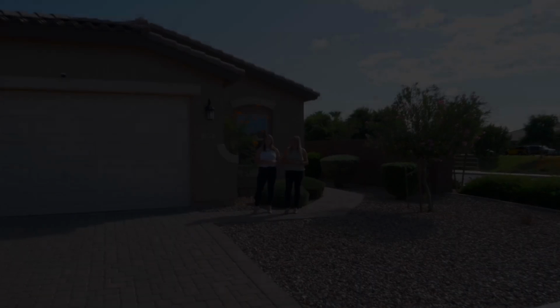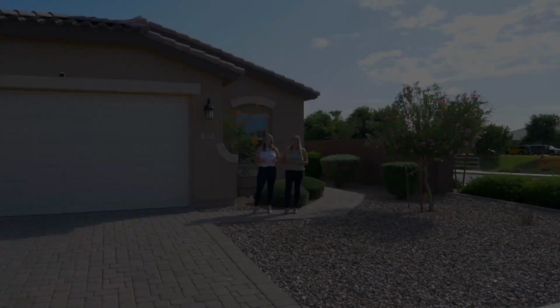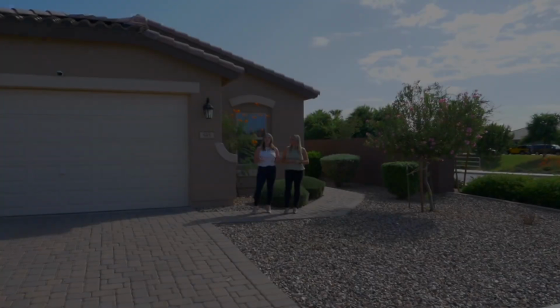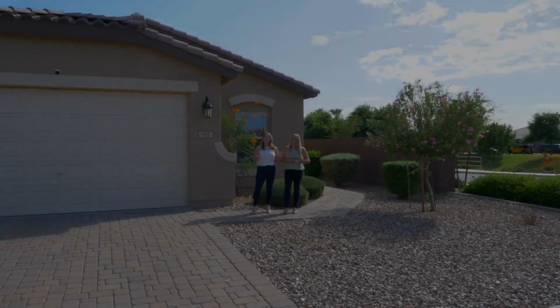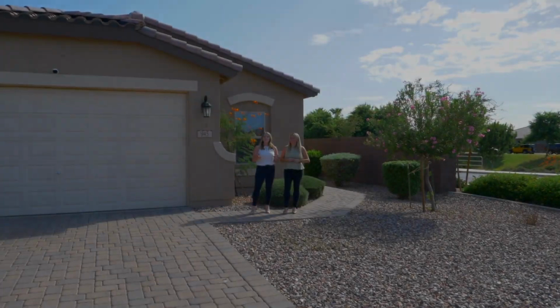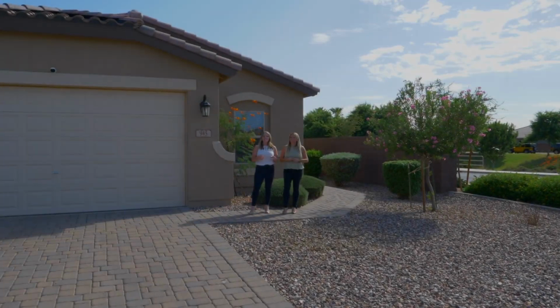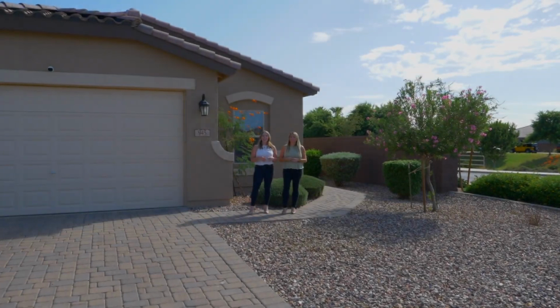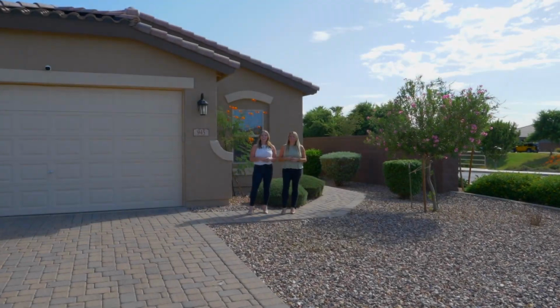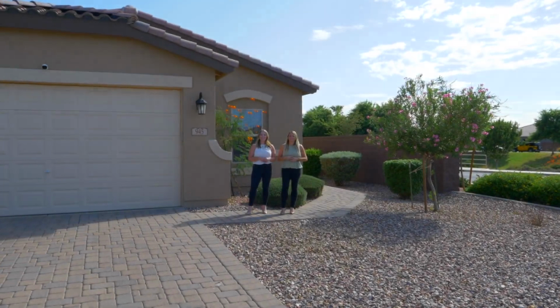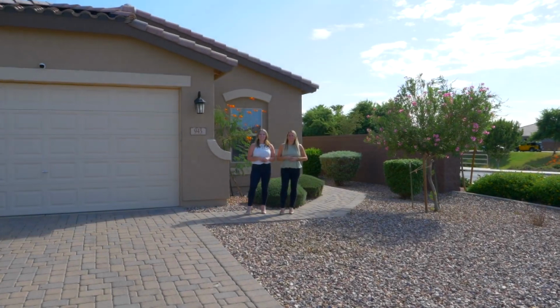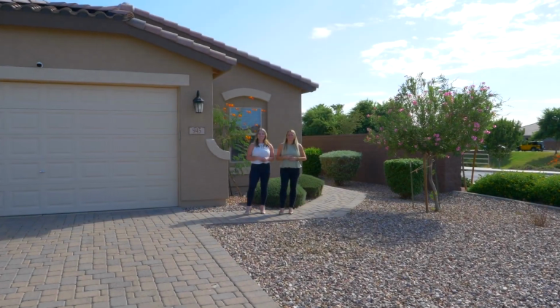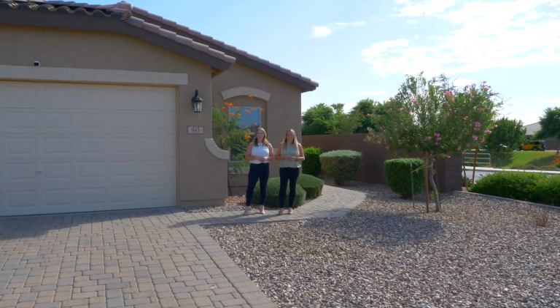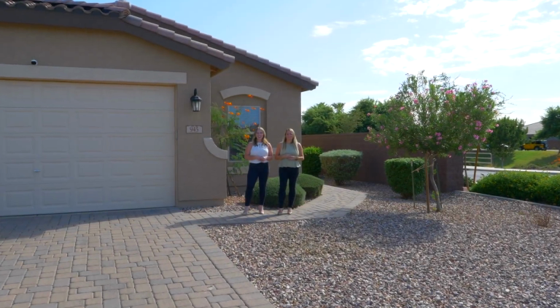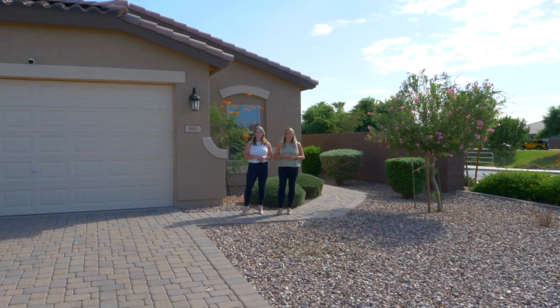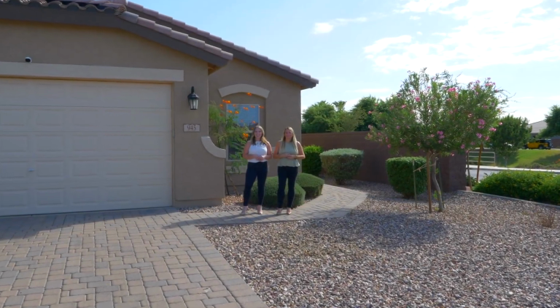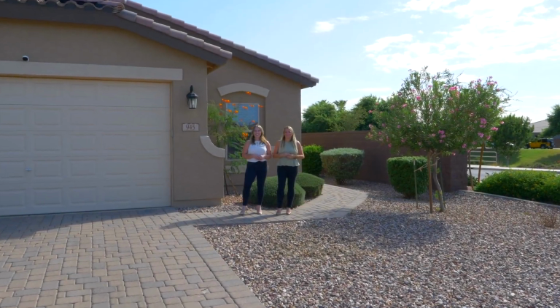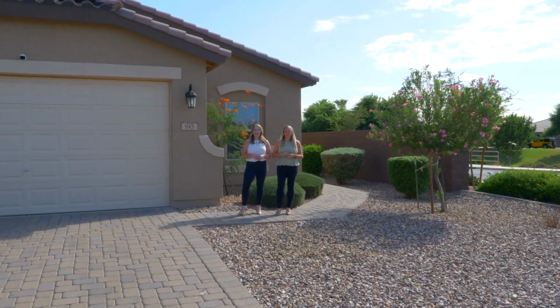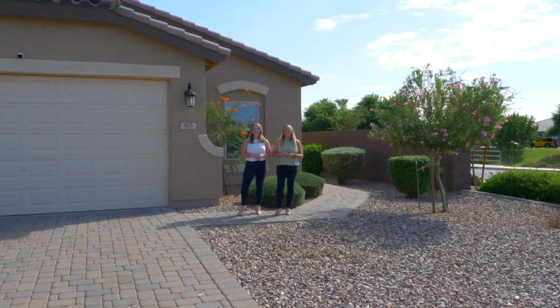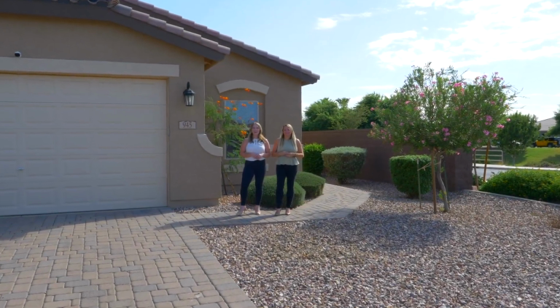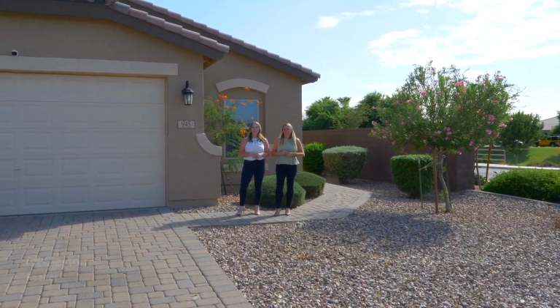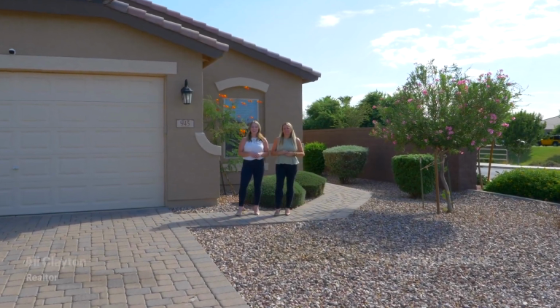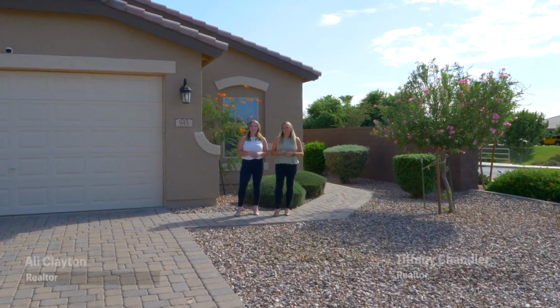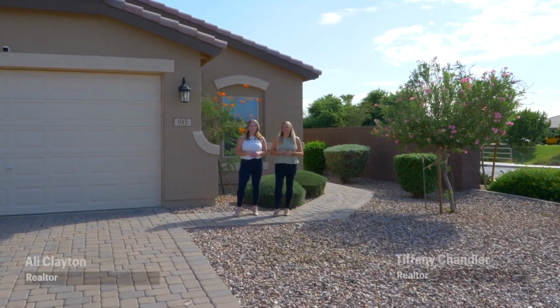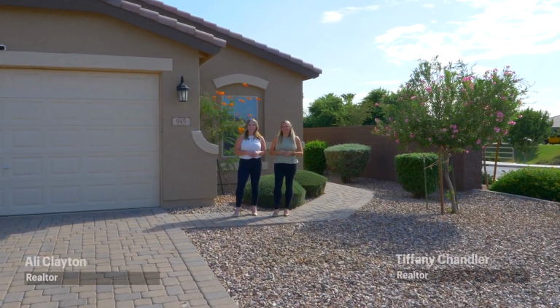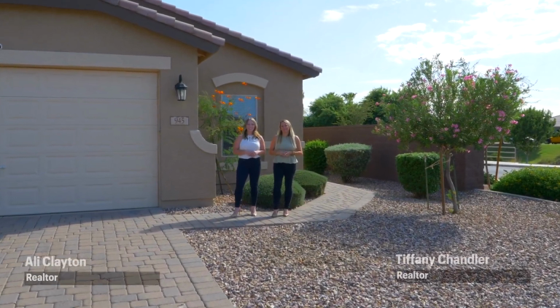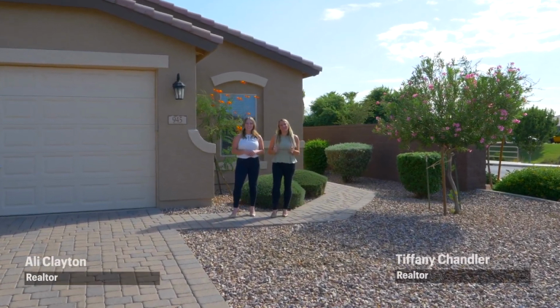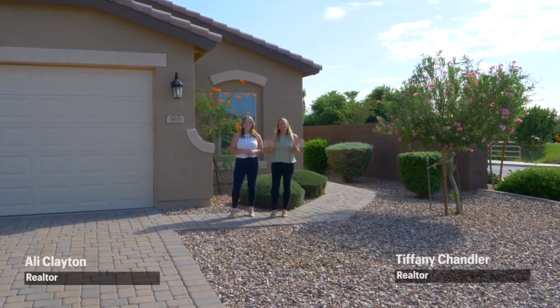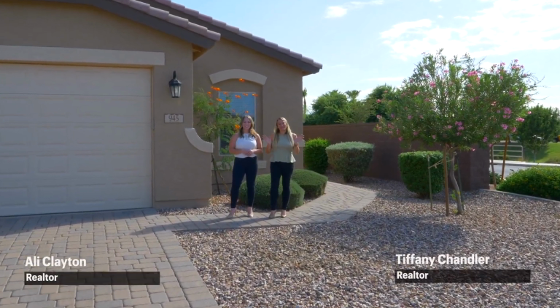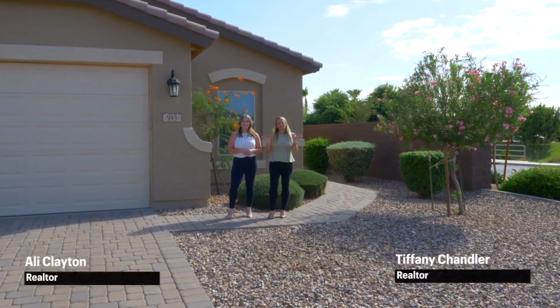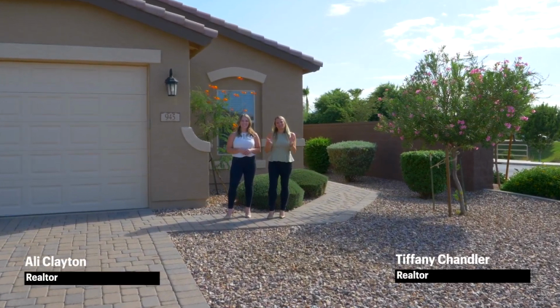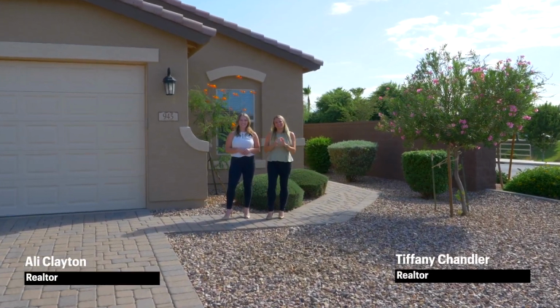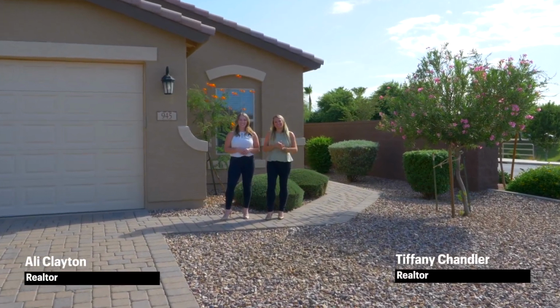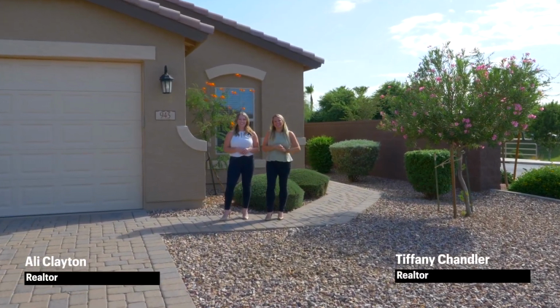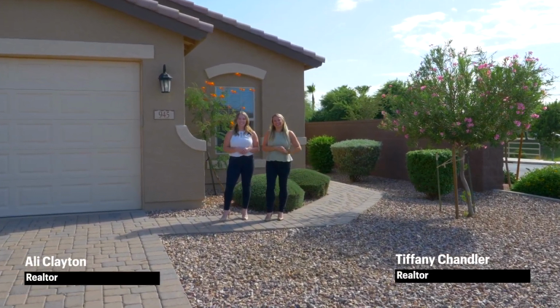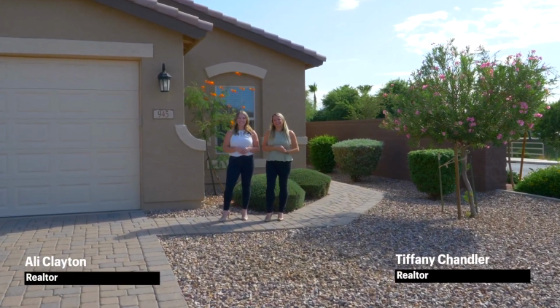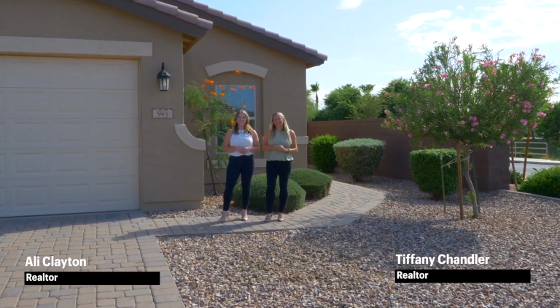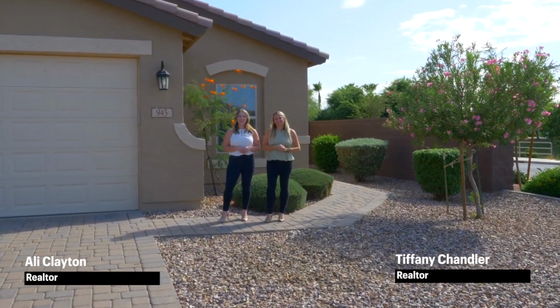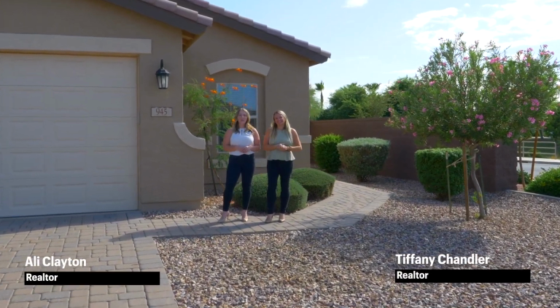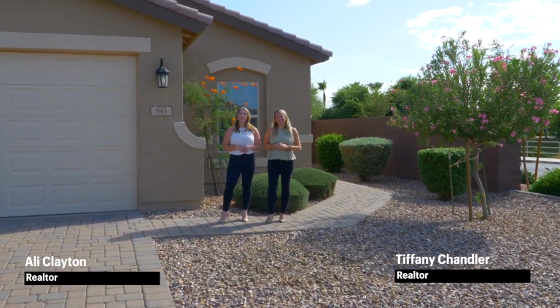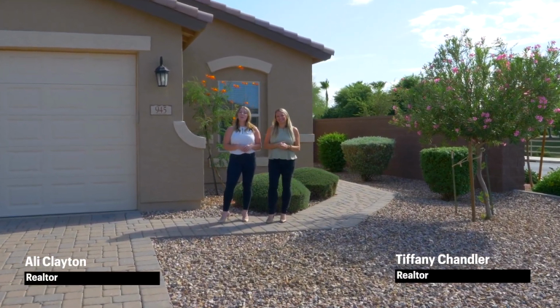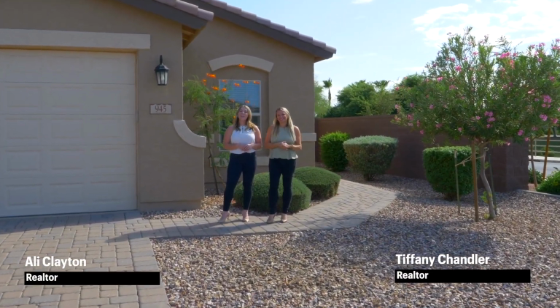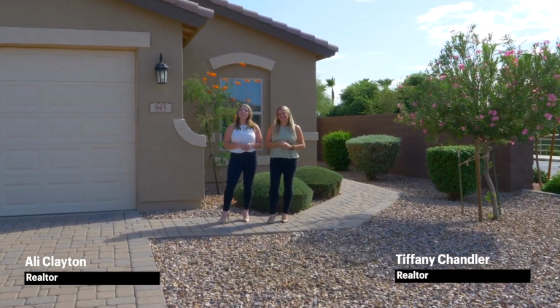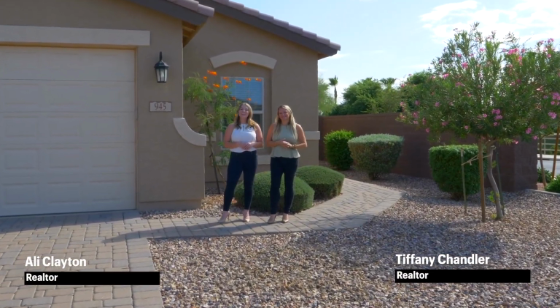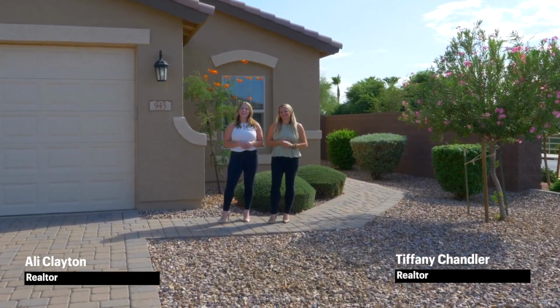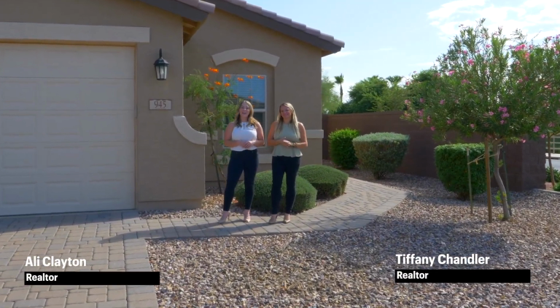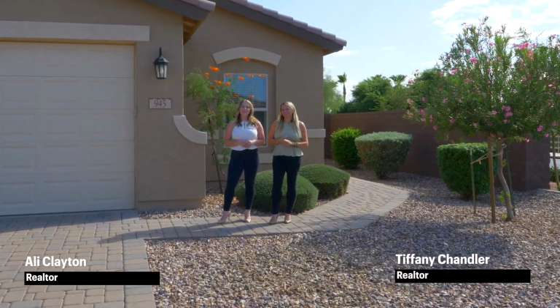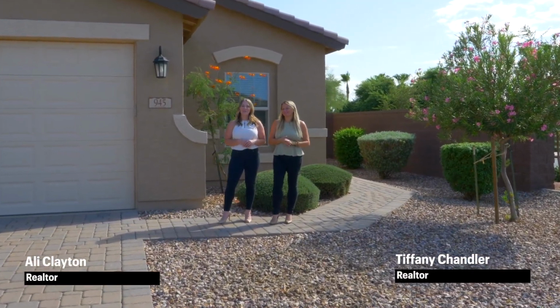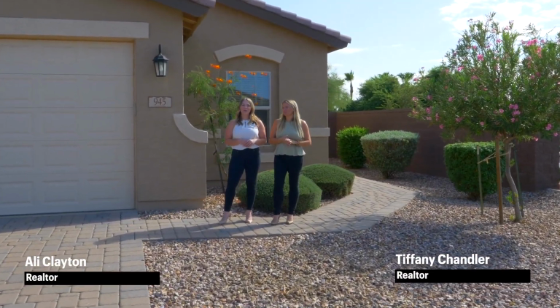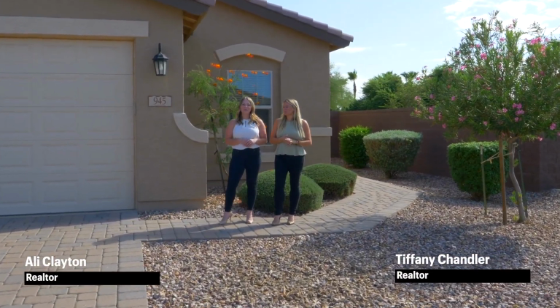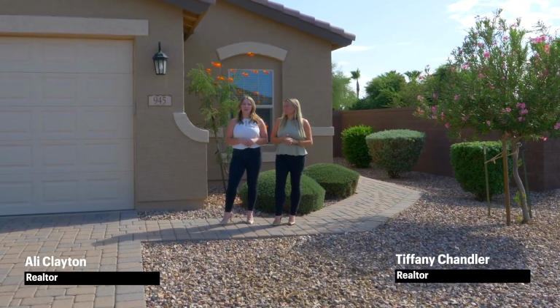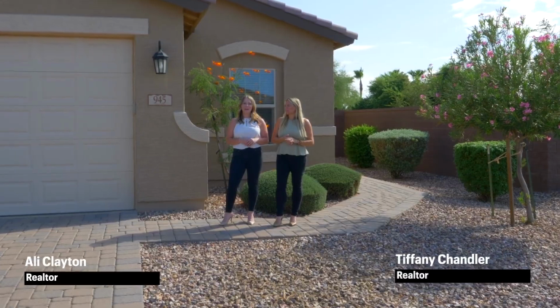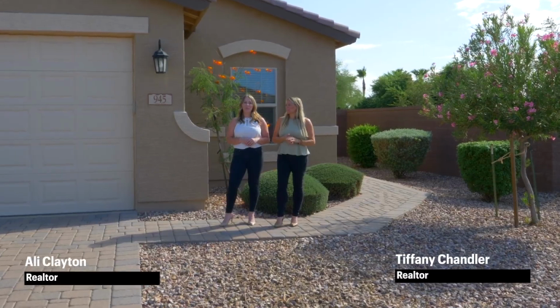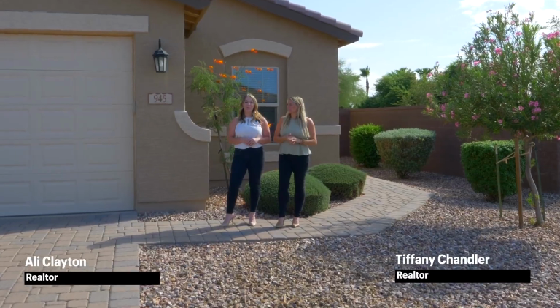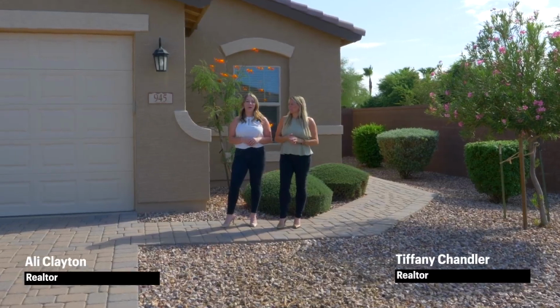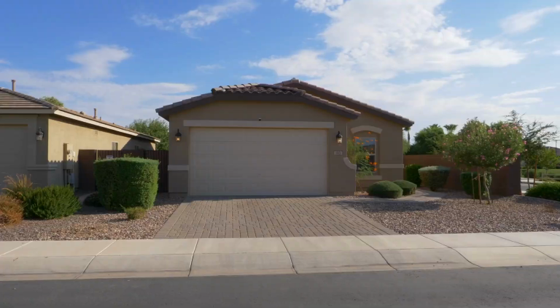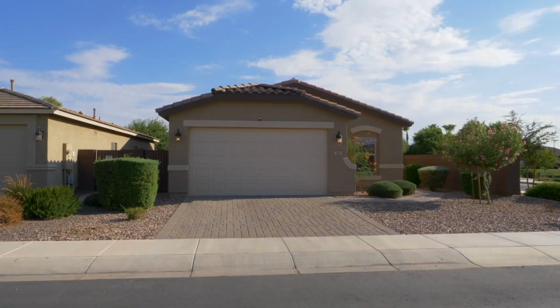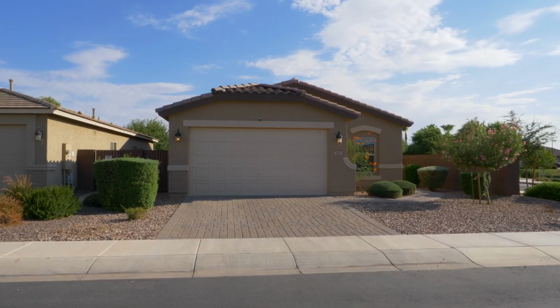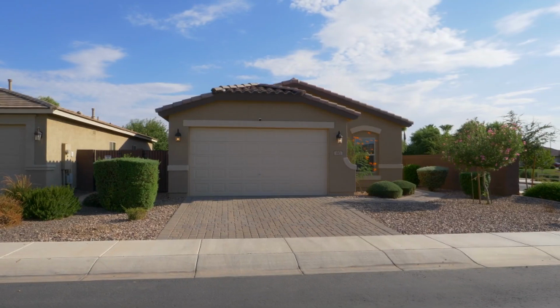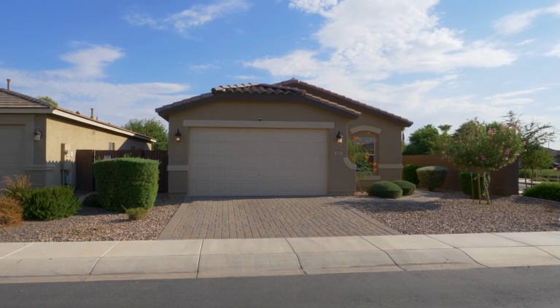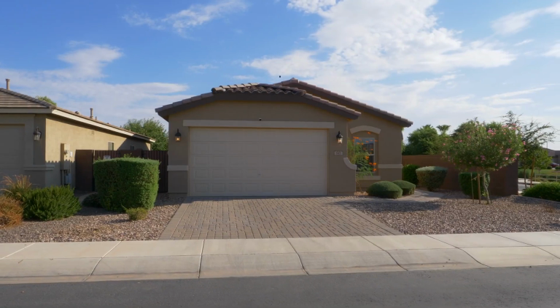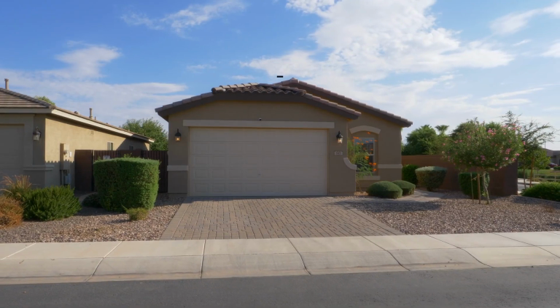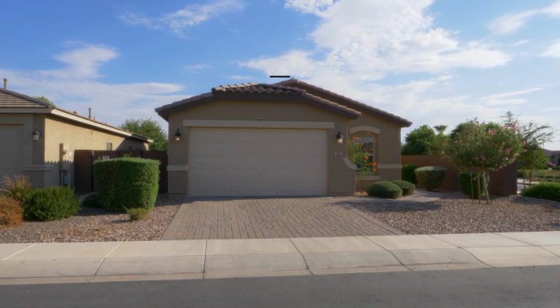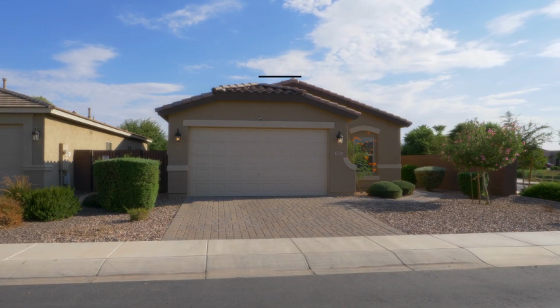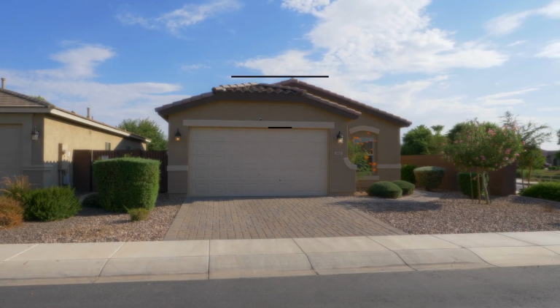Welcome to the house of the day. I'm Allie Clayton and I'm Tiffany Chandler. We're here at 945 West Banyan Avenue.